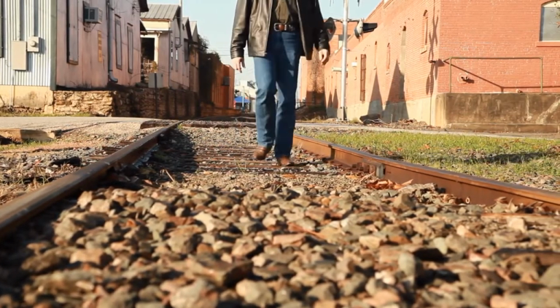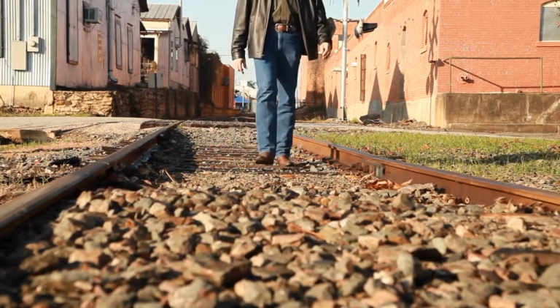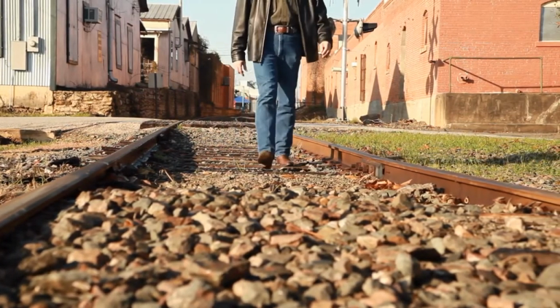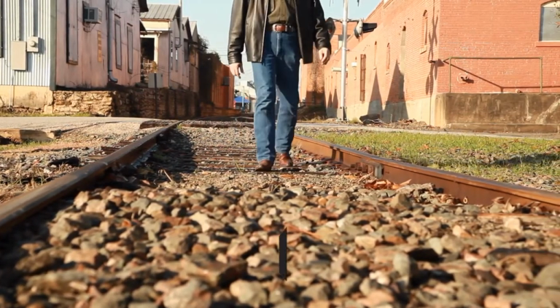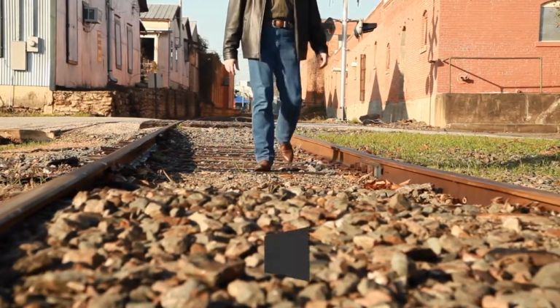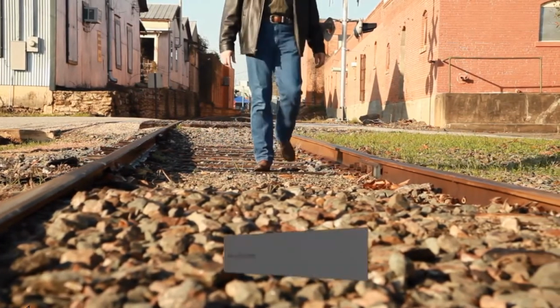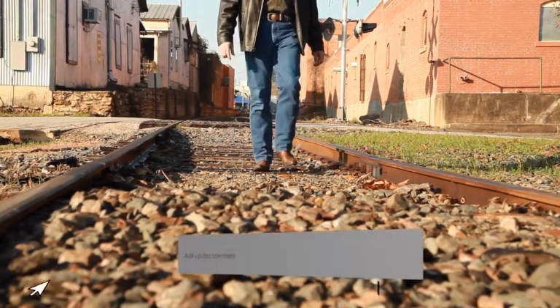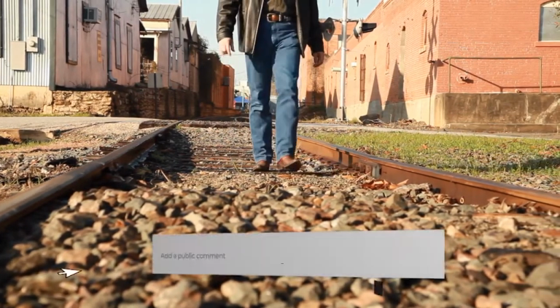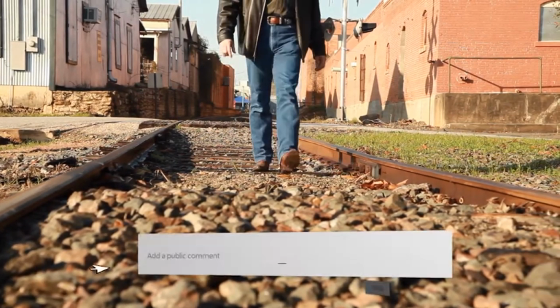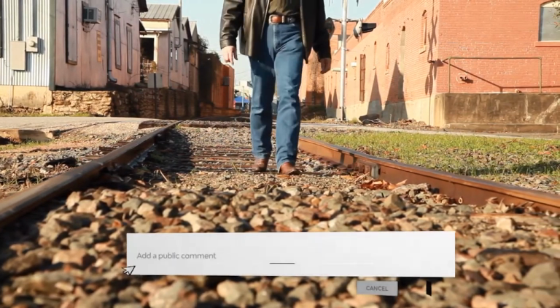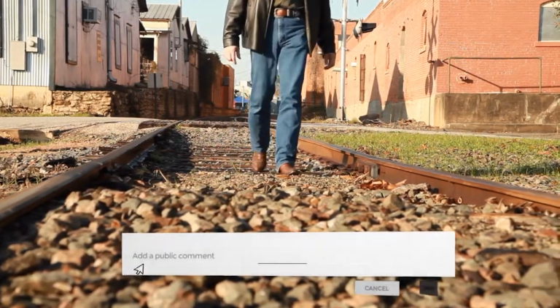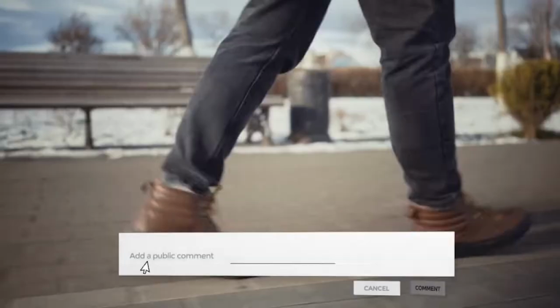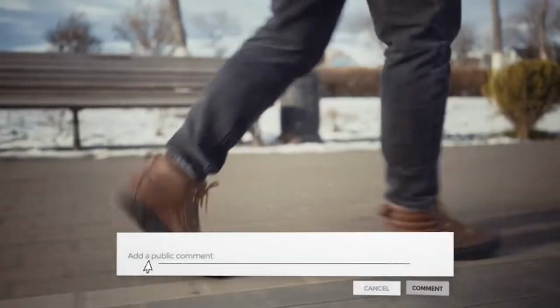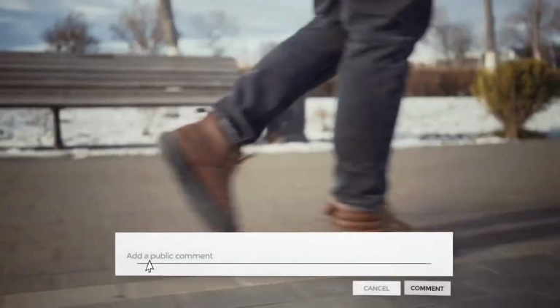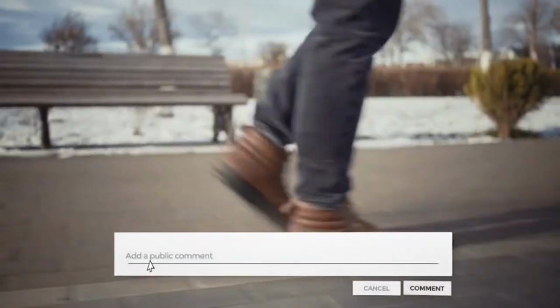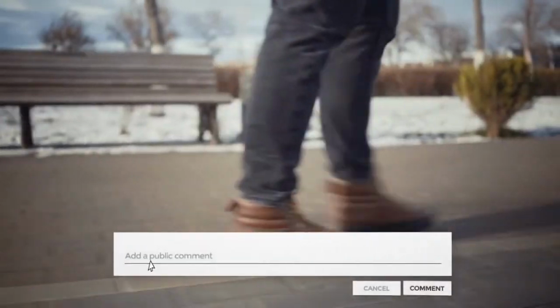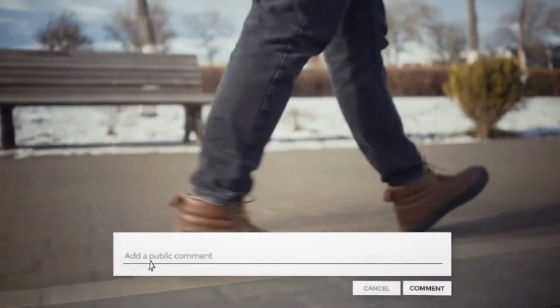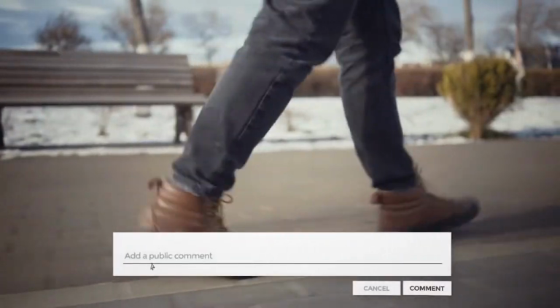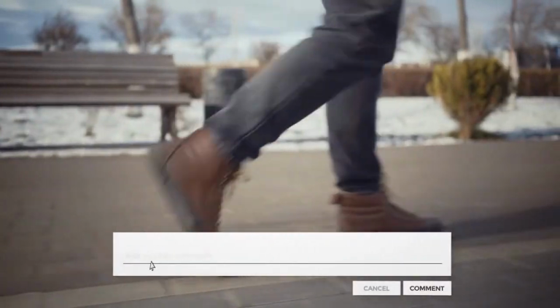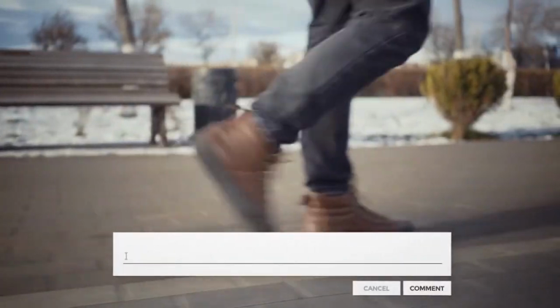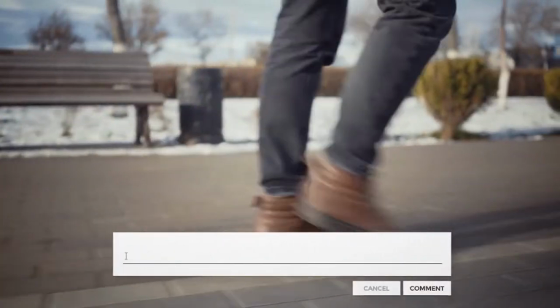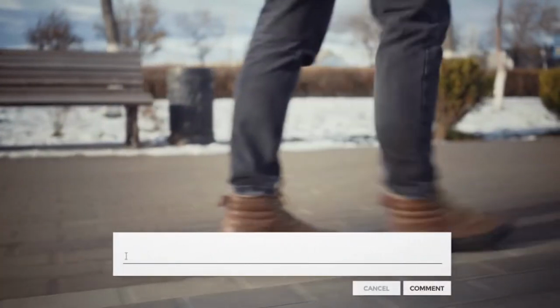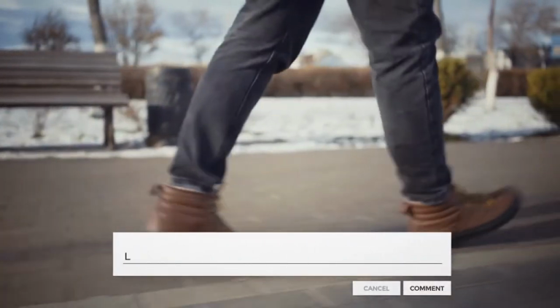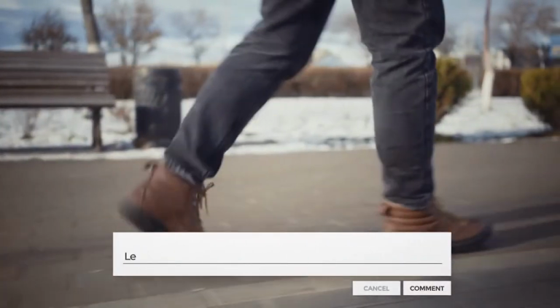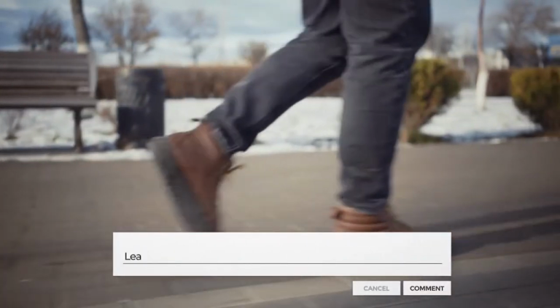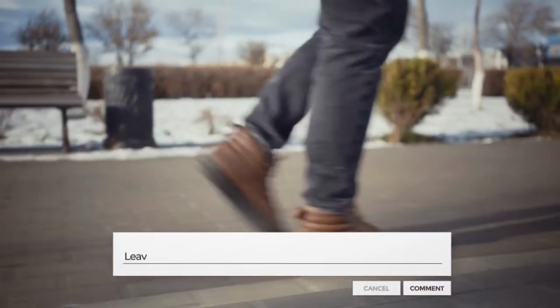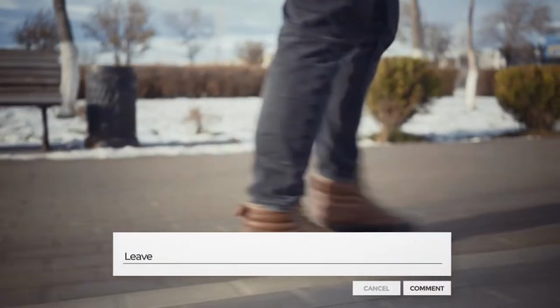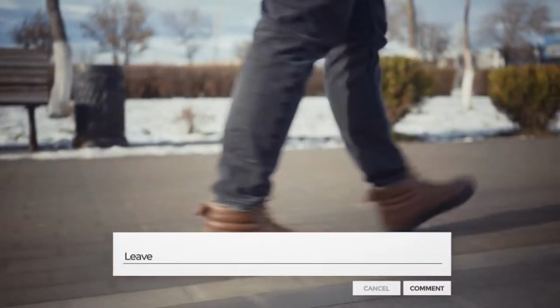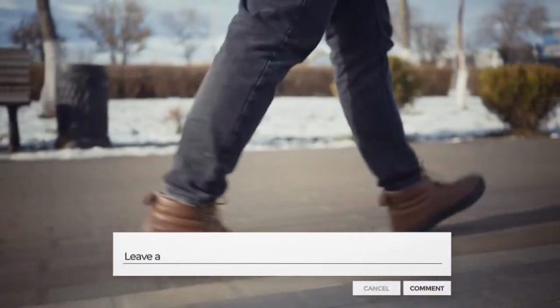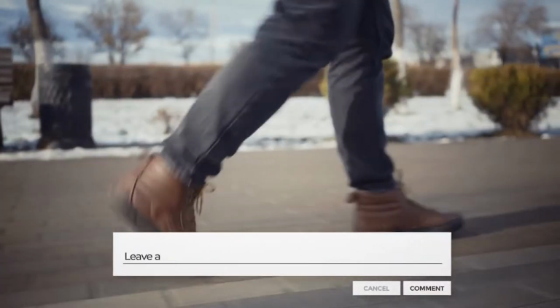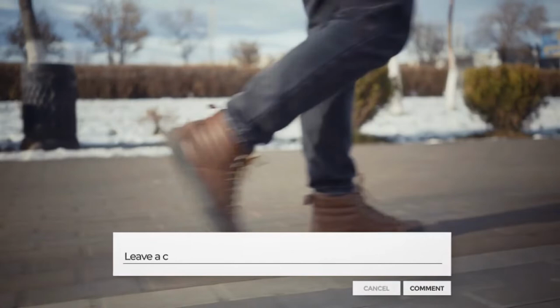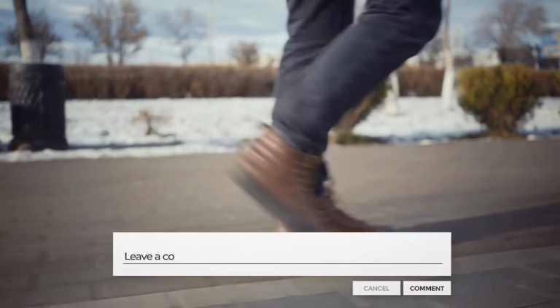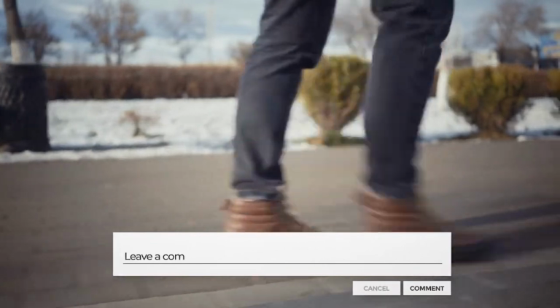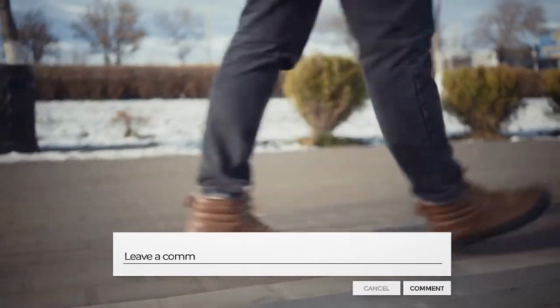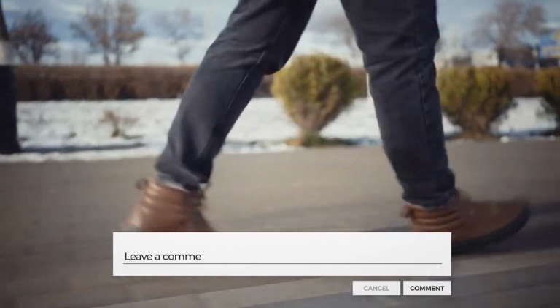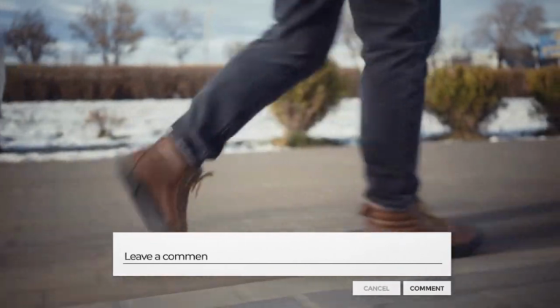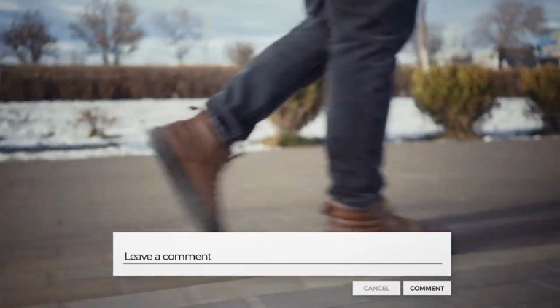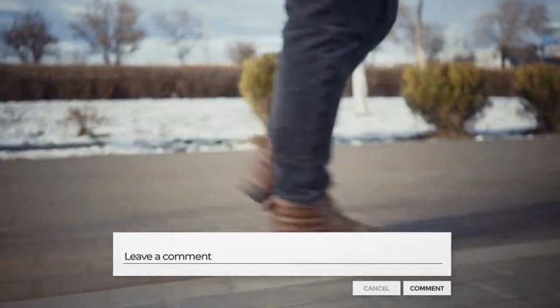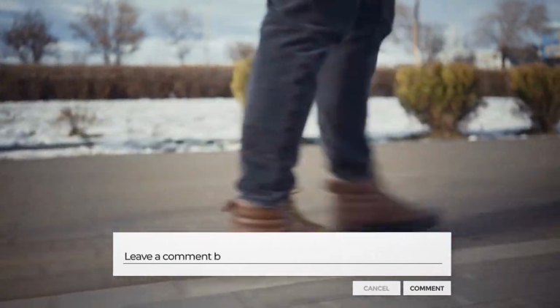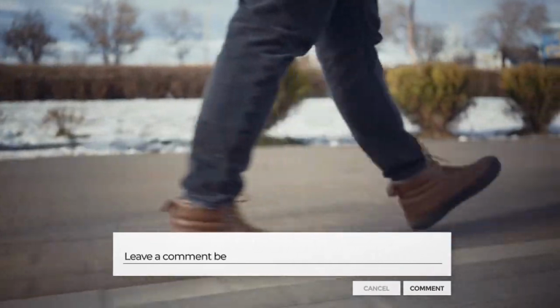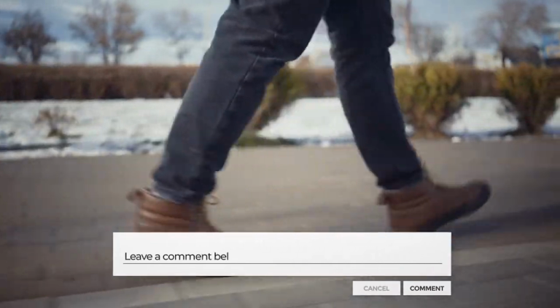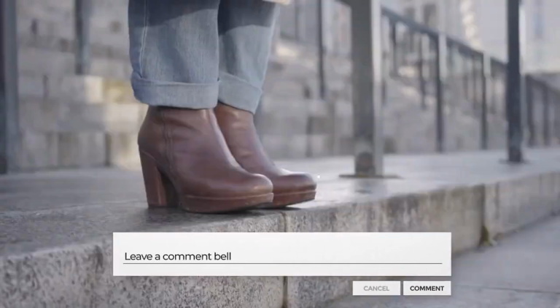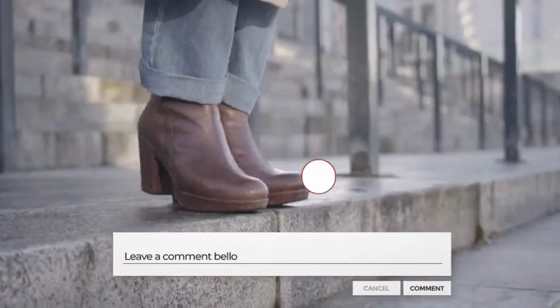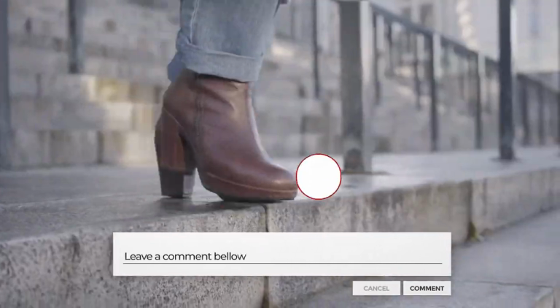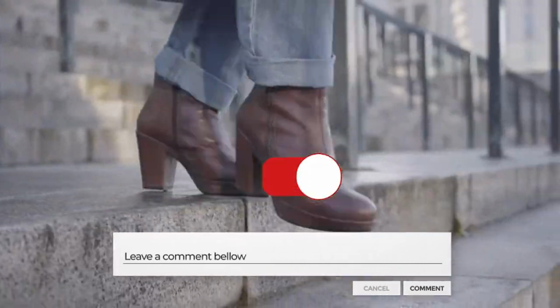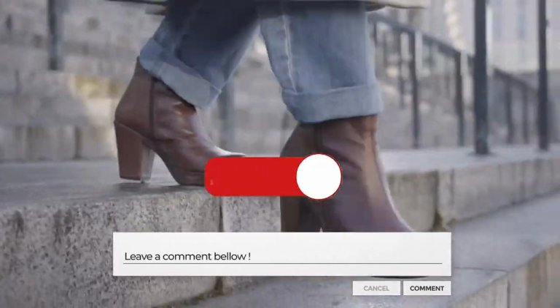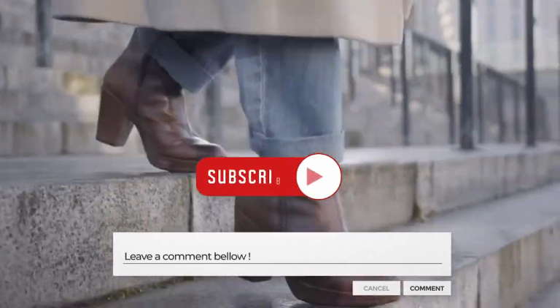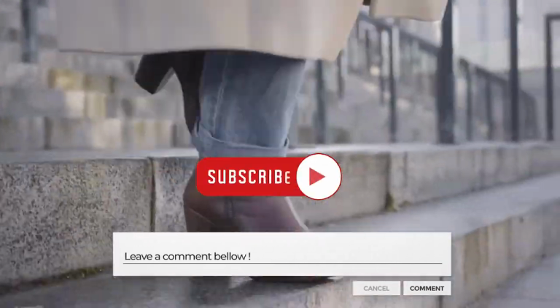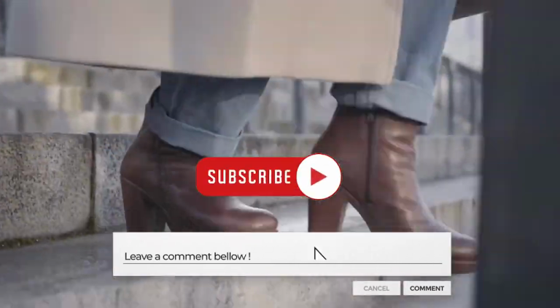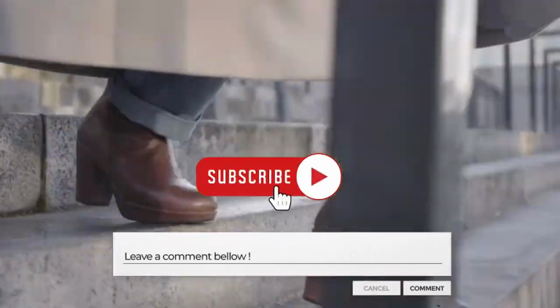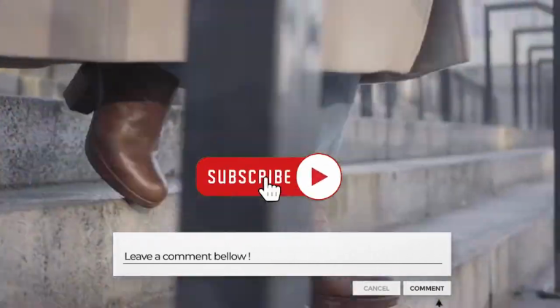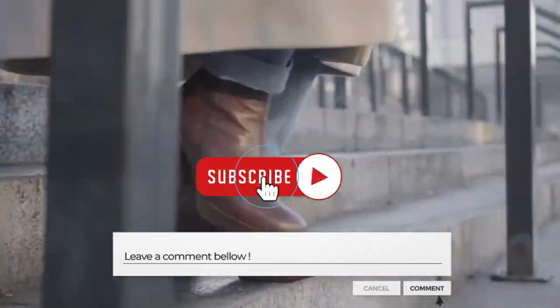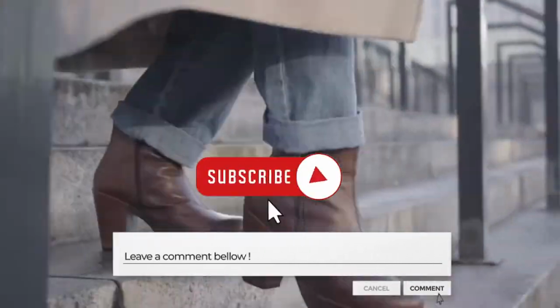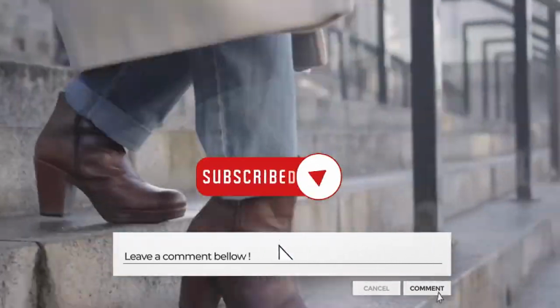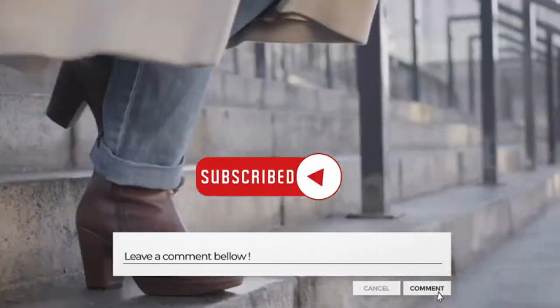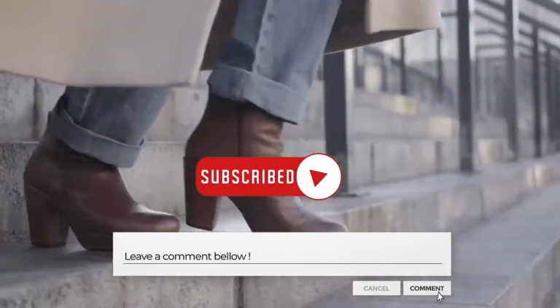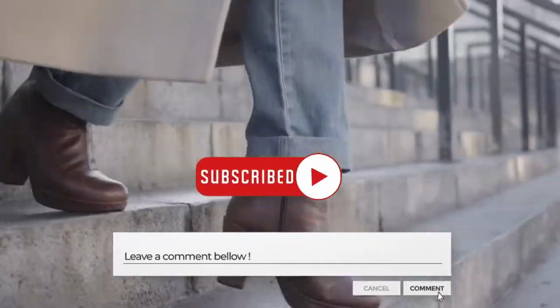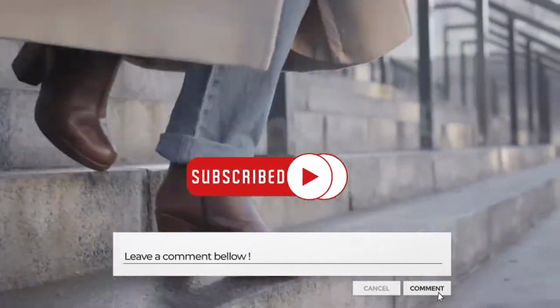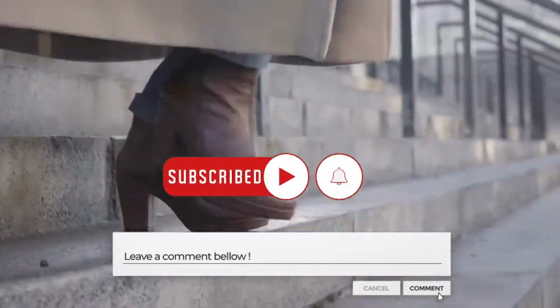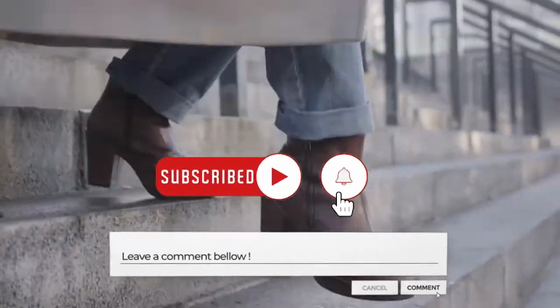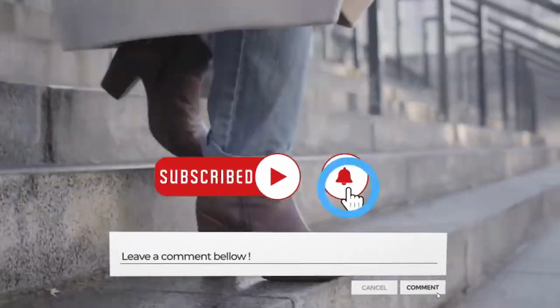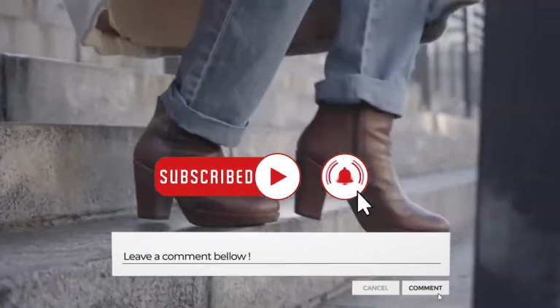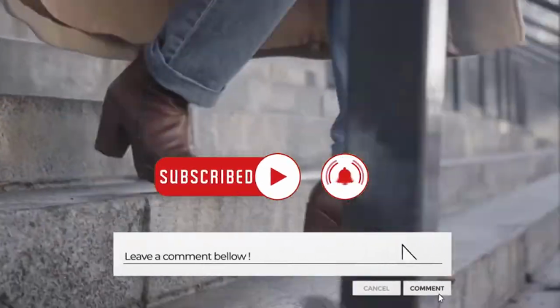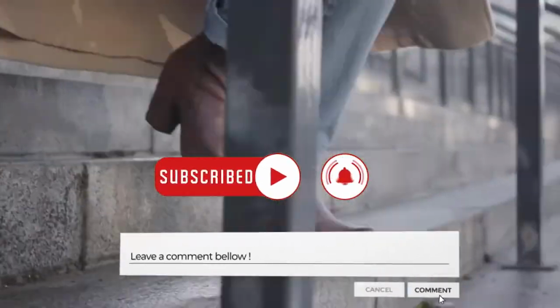With that being said, it's time to end today's video. Press the like button and subscribe to our channel for more interesting stuff.